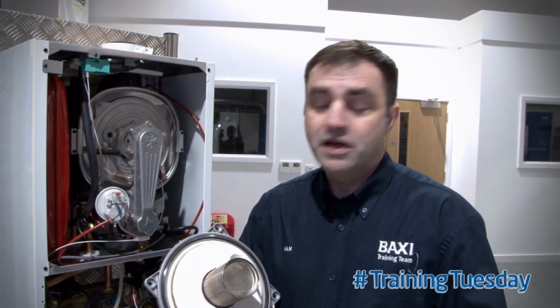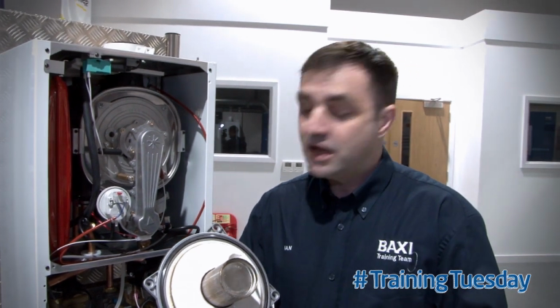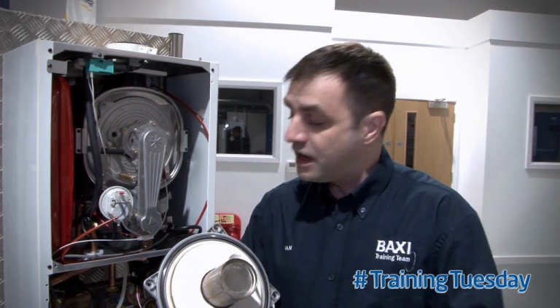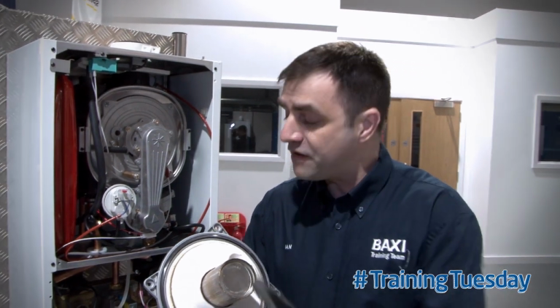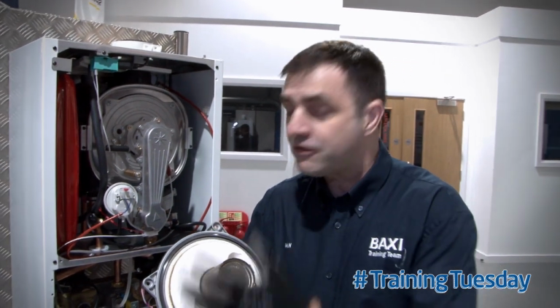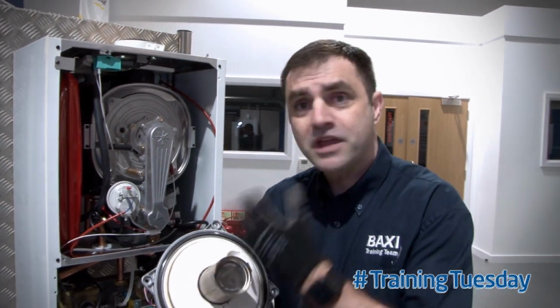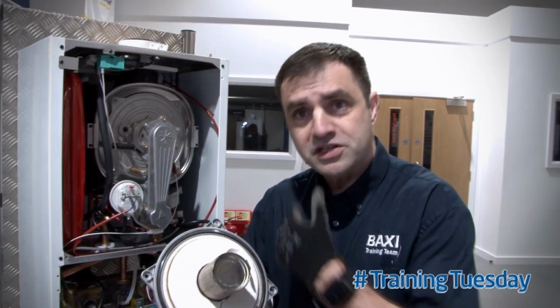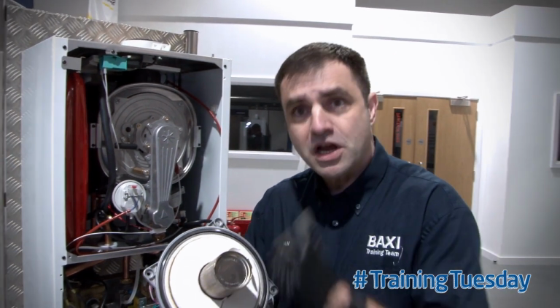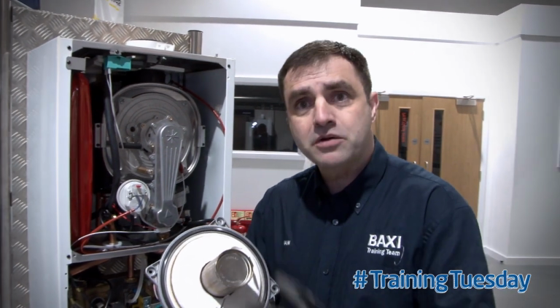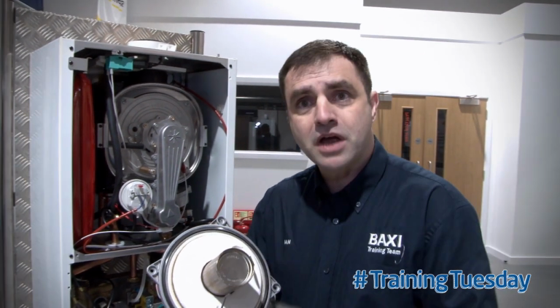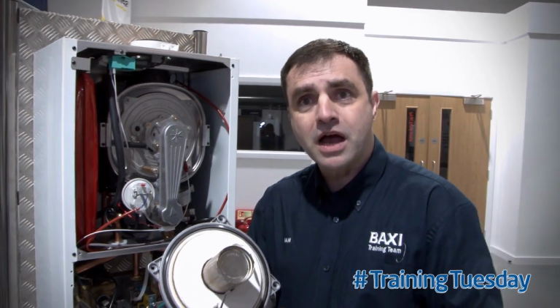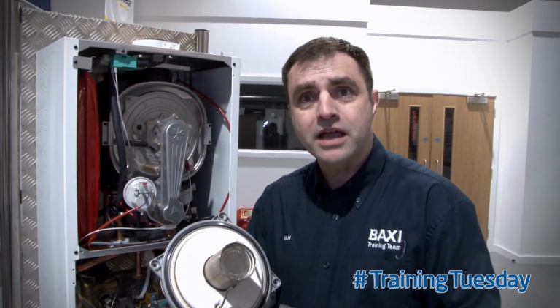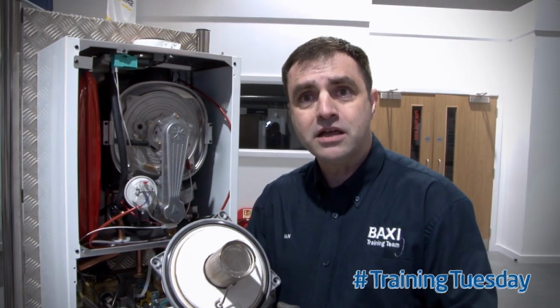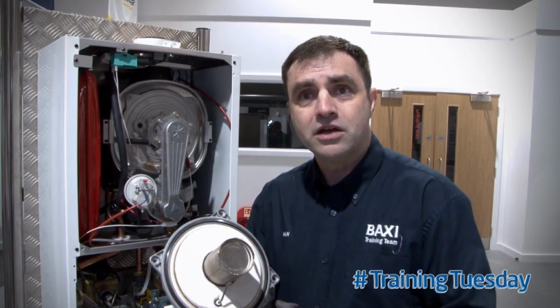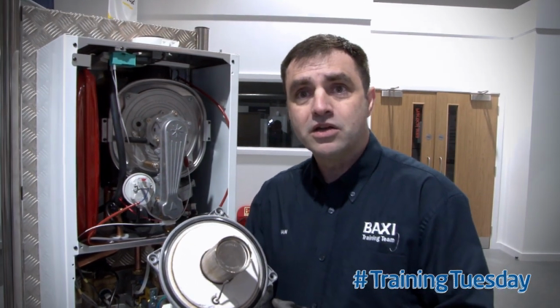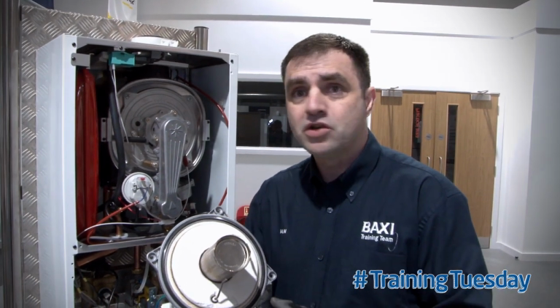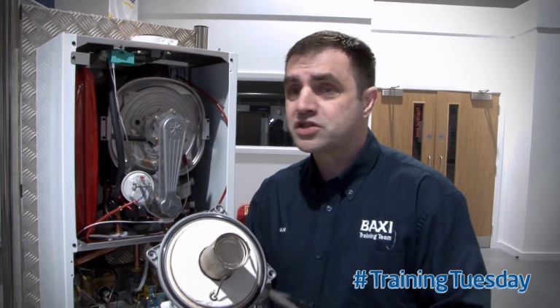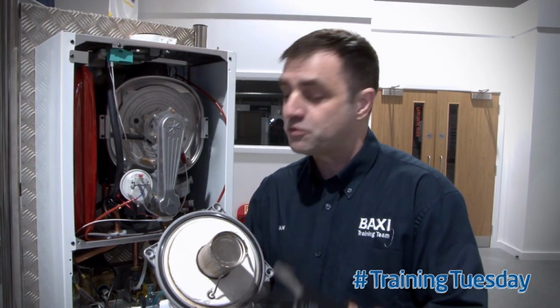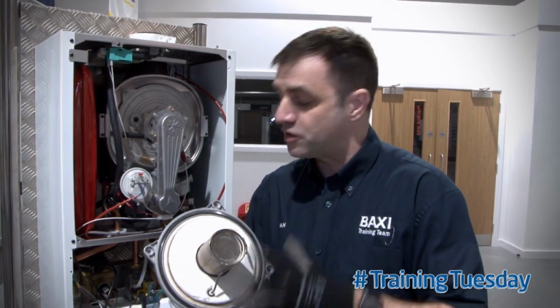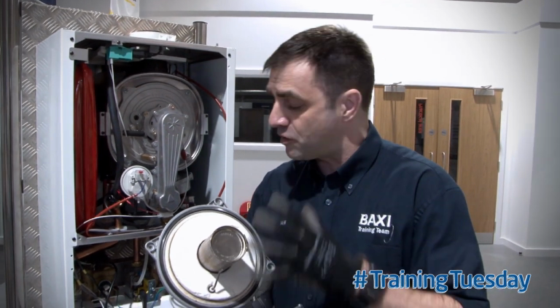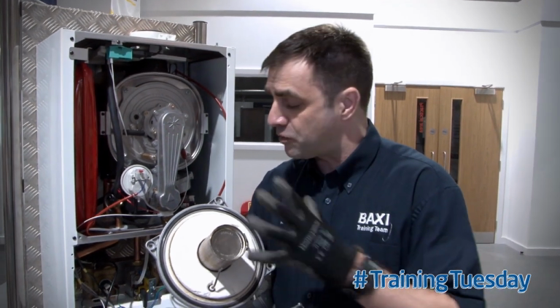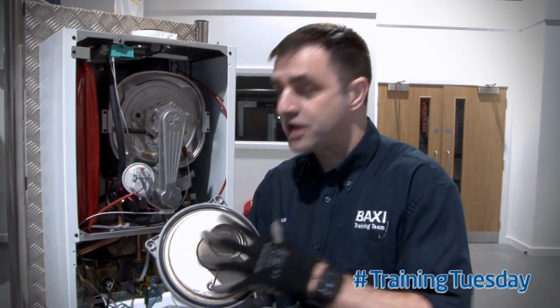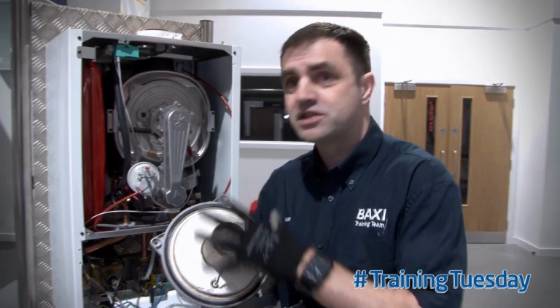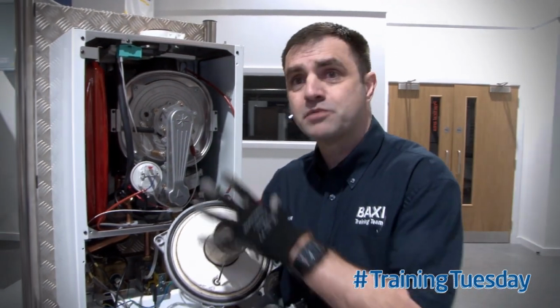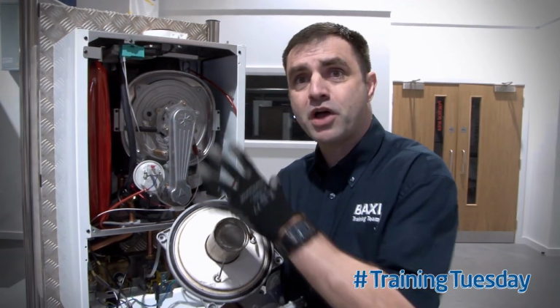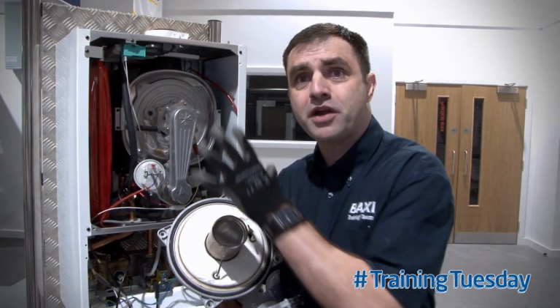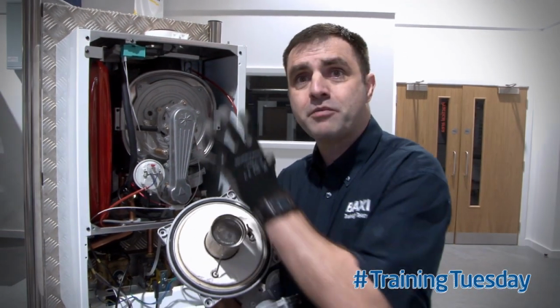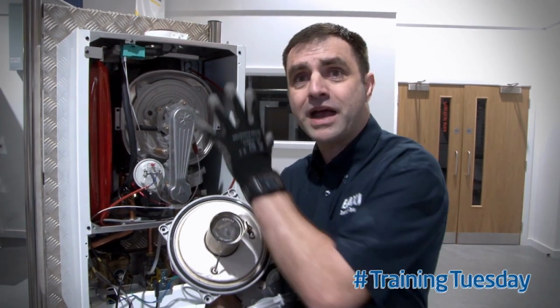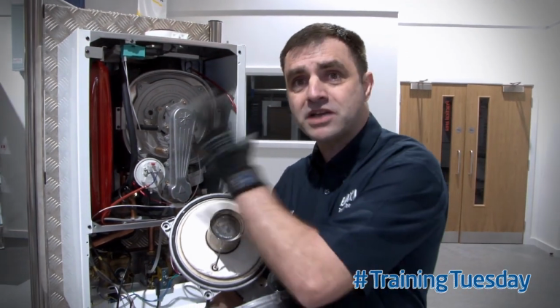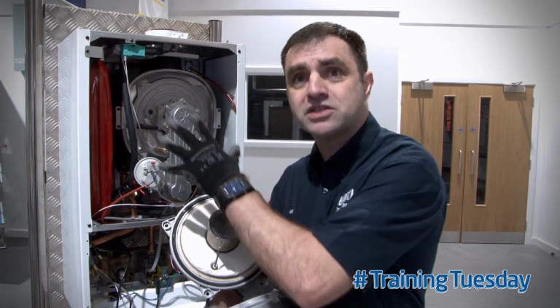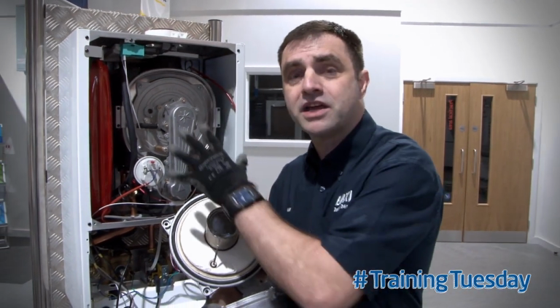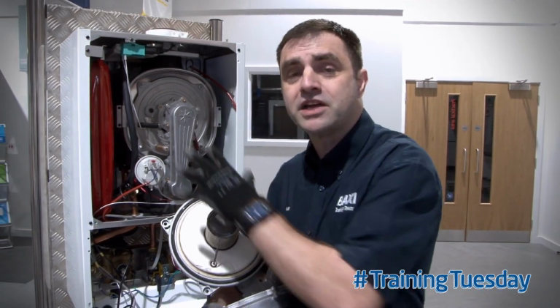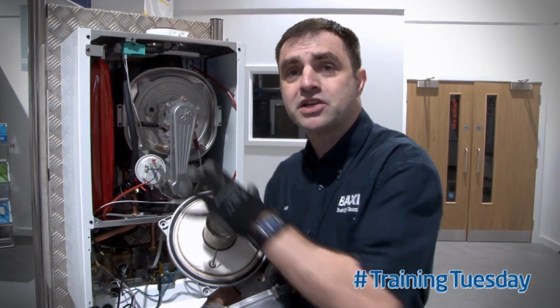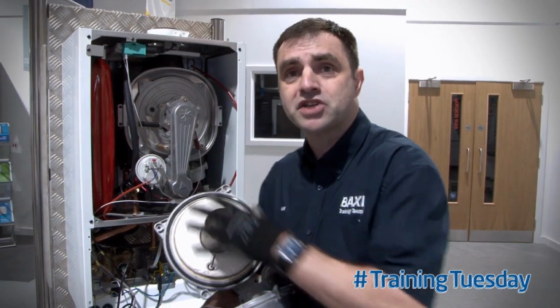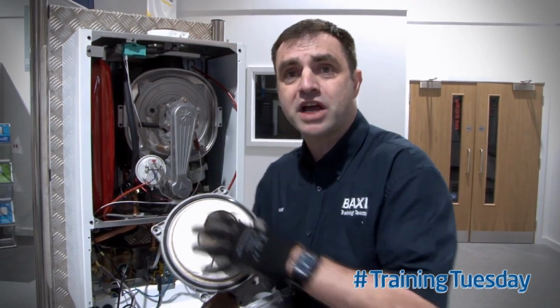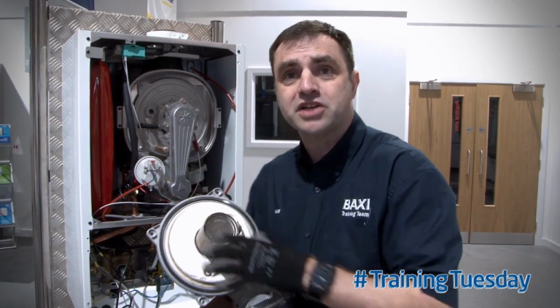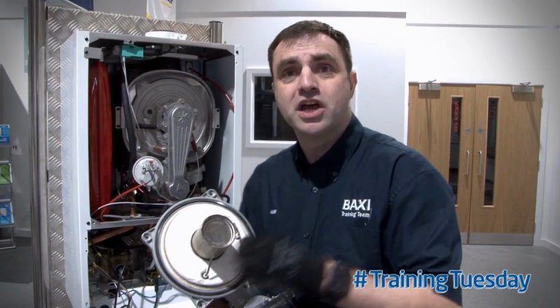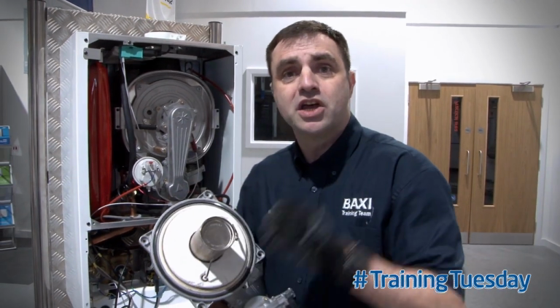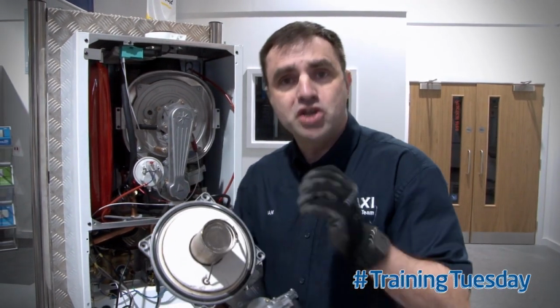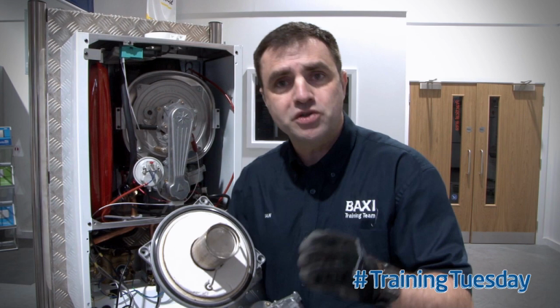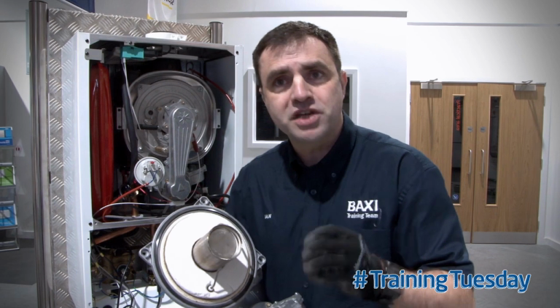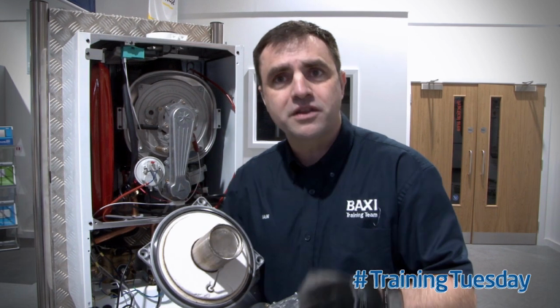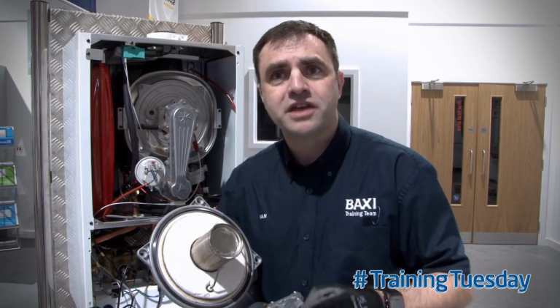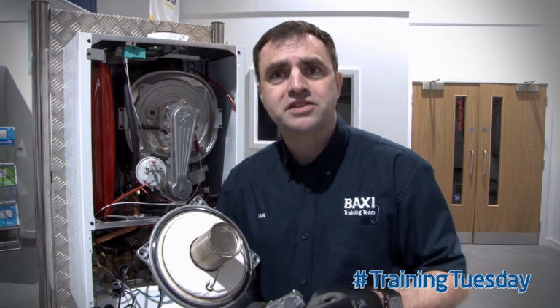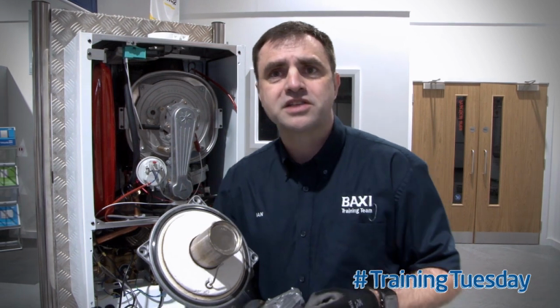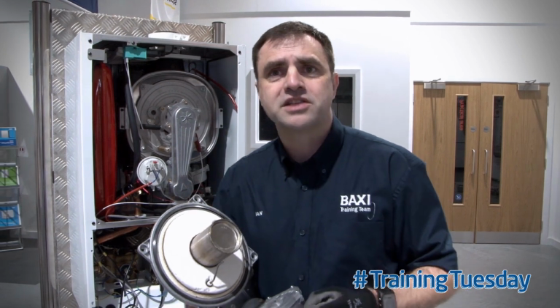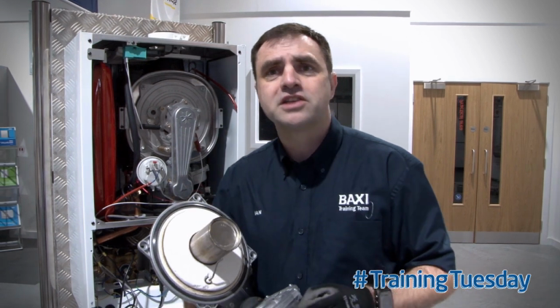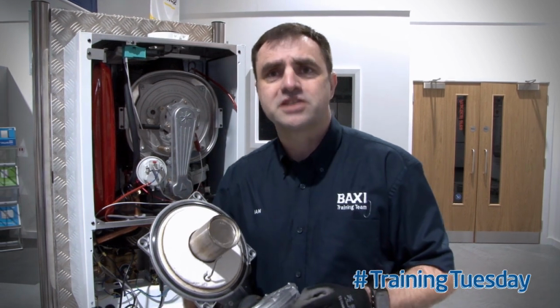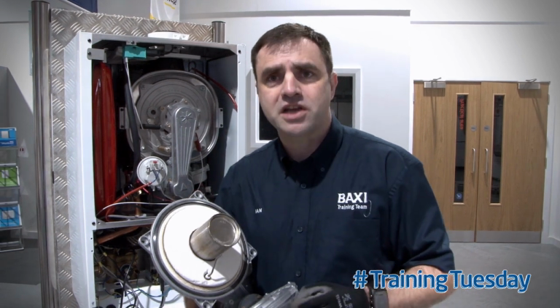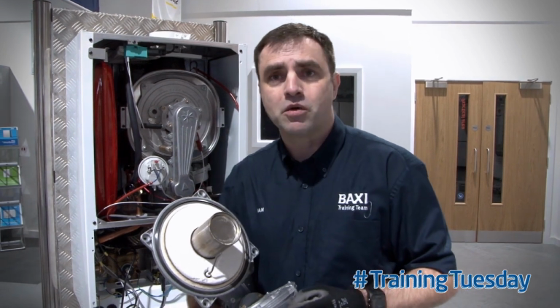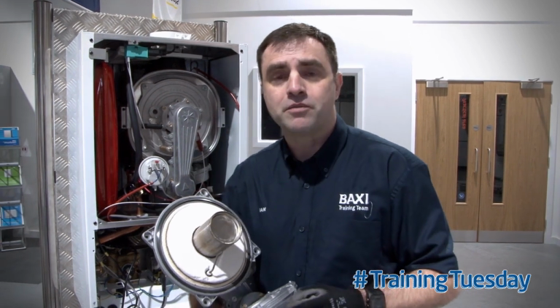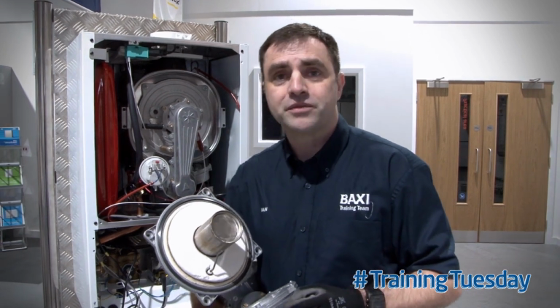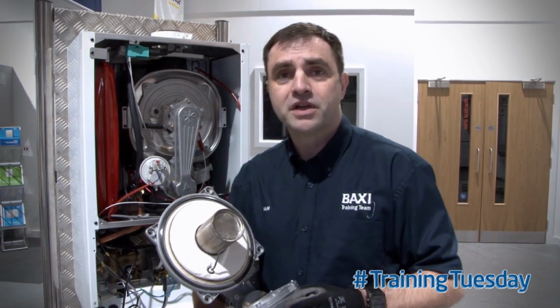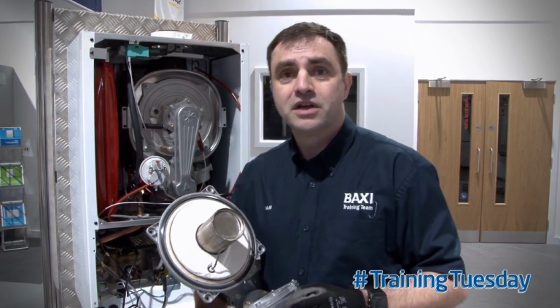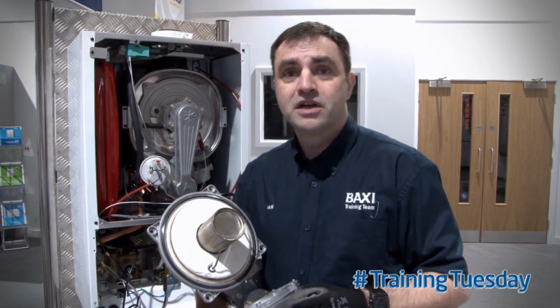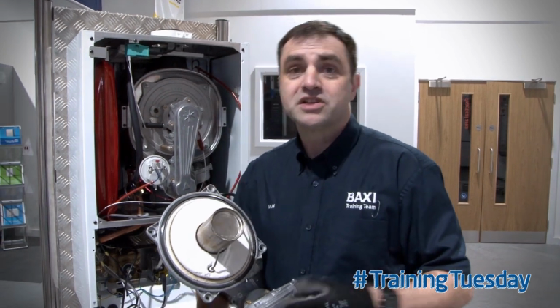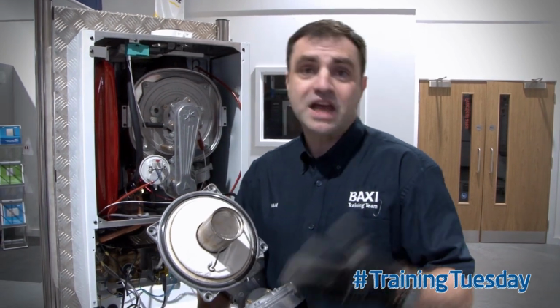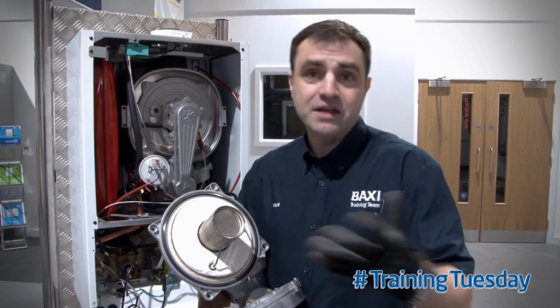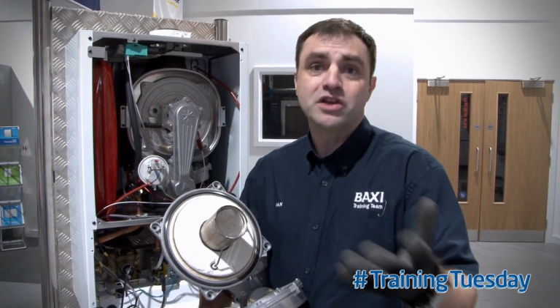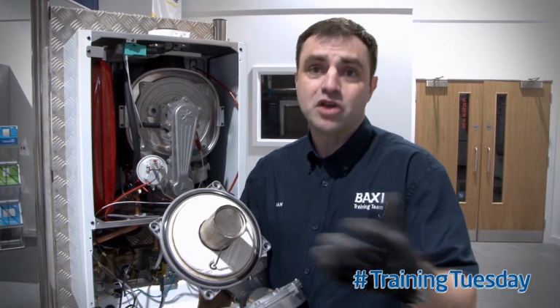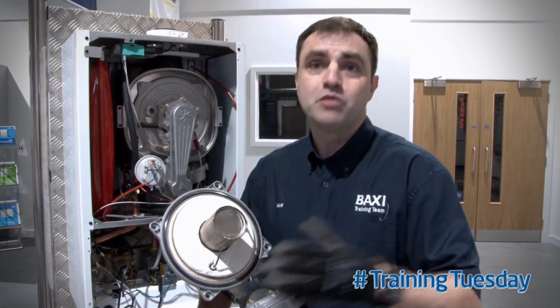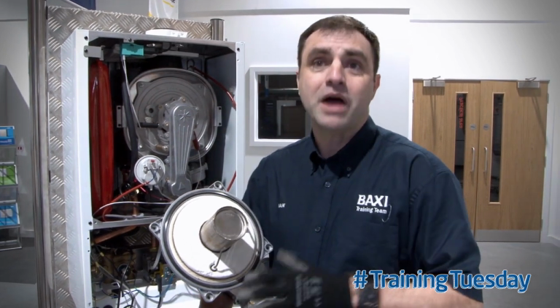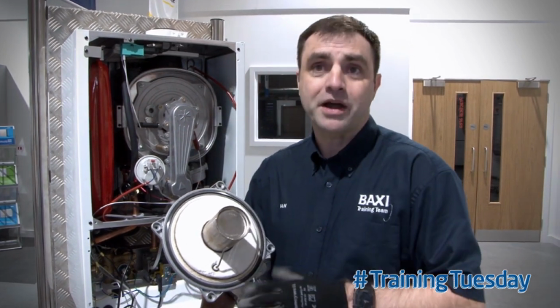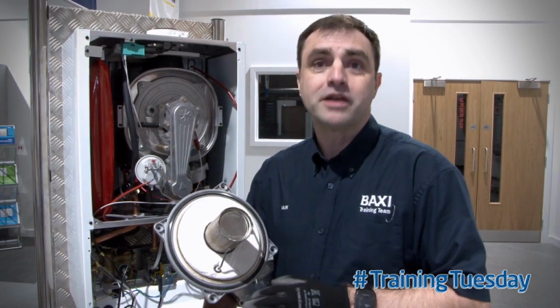If everything is okay, you simply replace the burner back into the heat exchanger using the existing seal, saving you money.